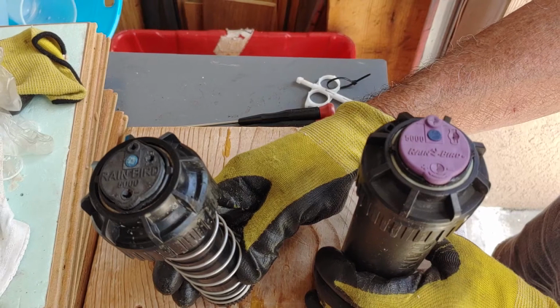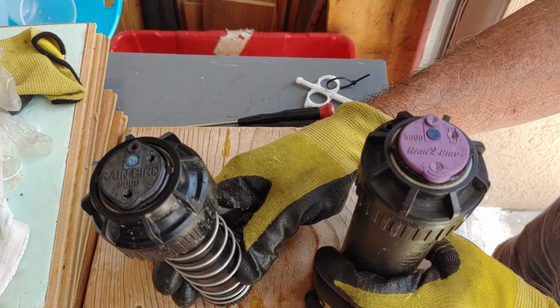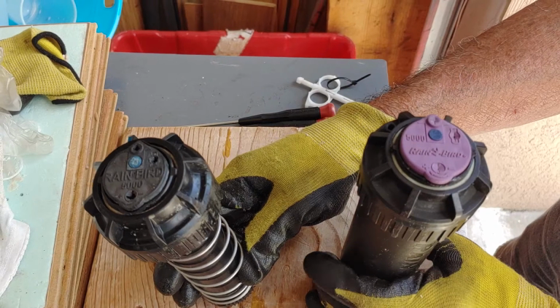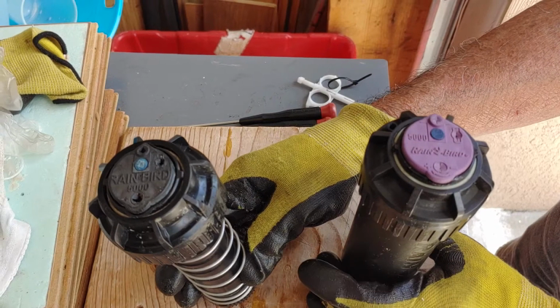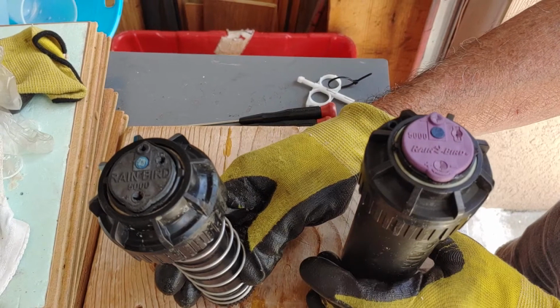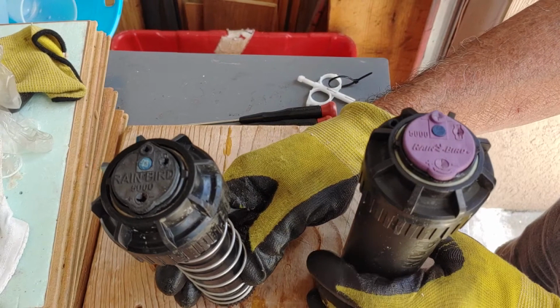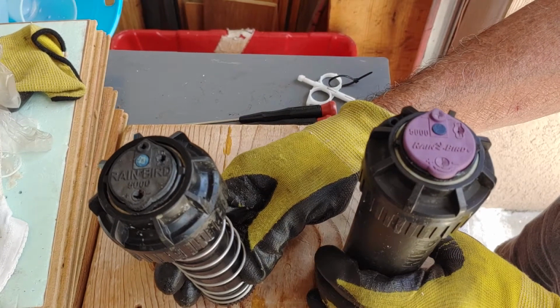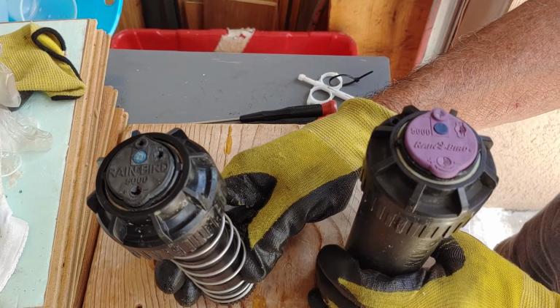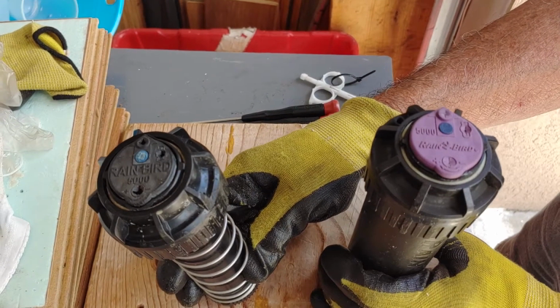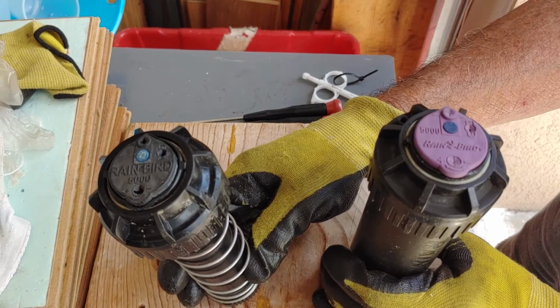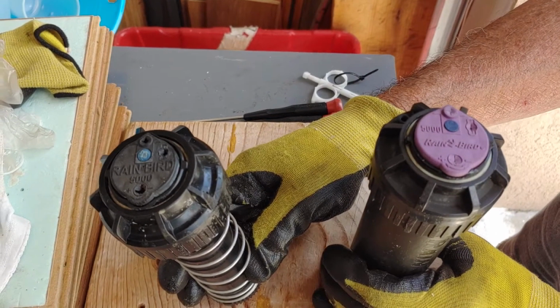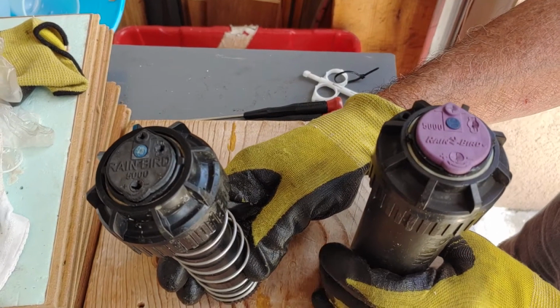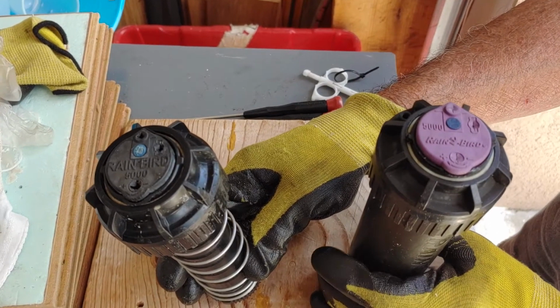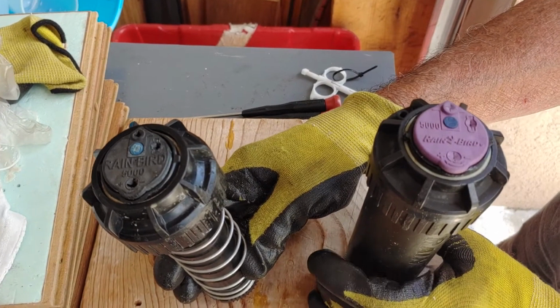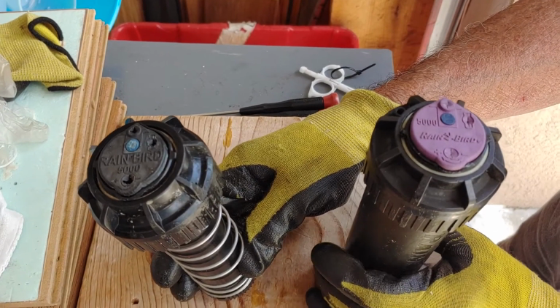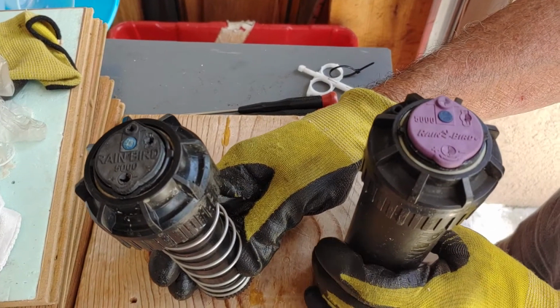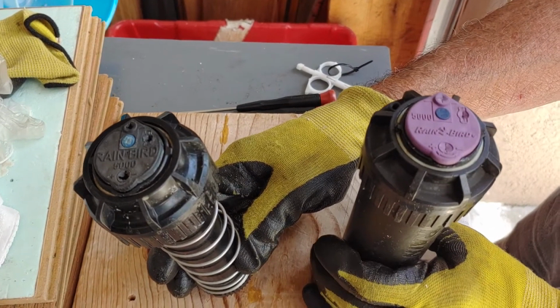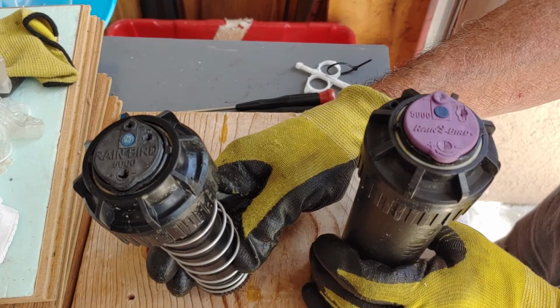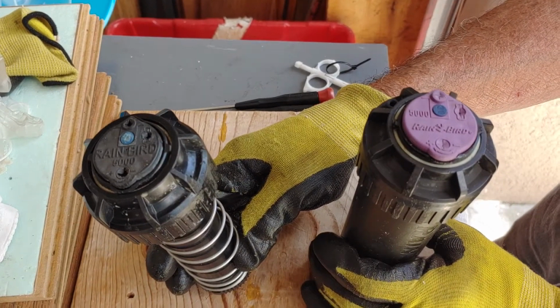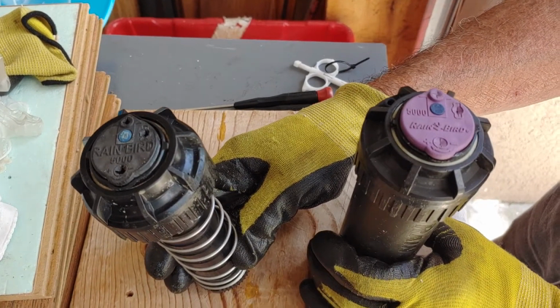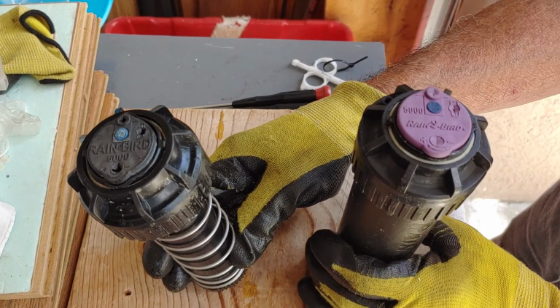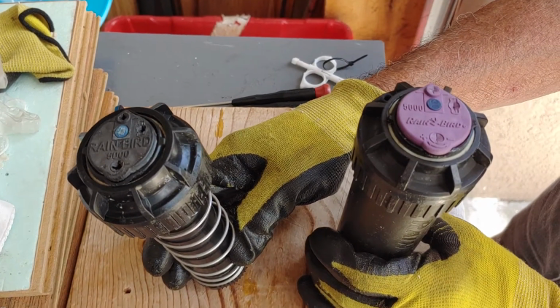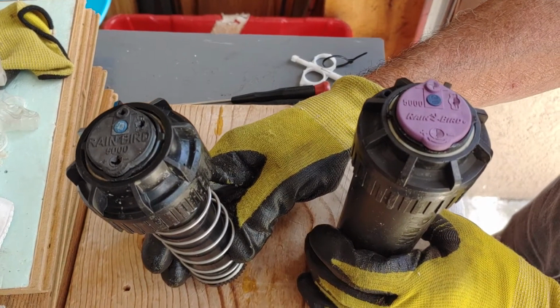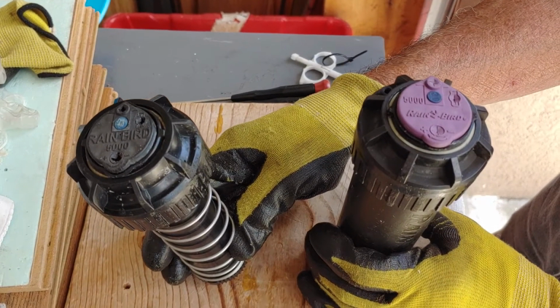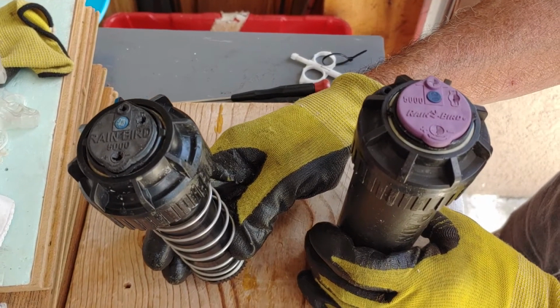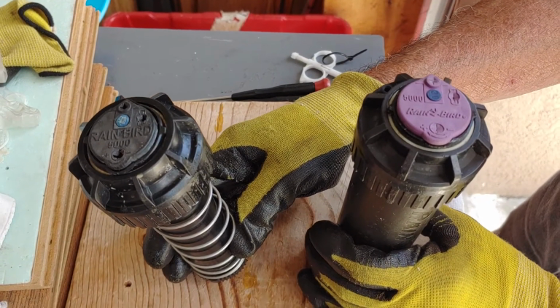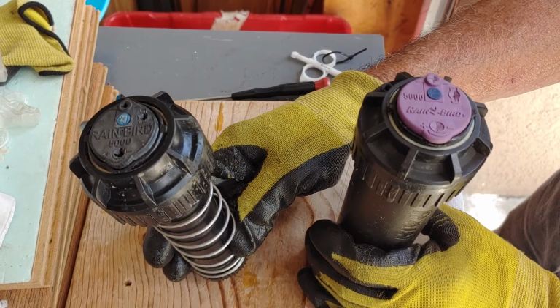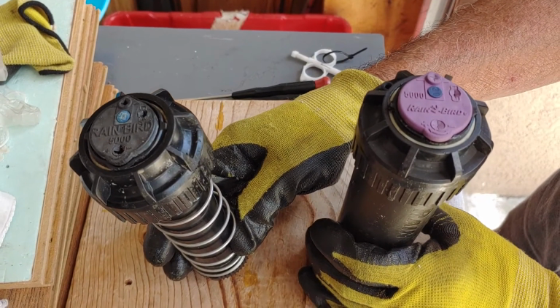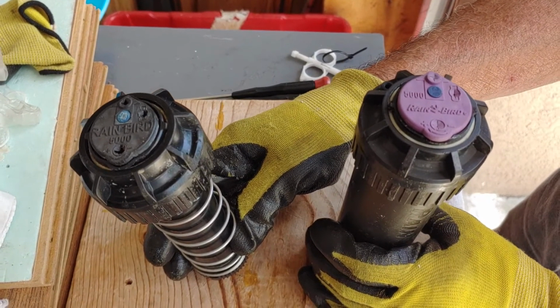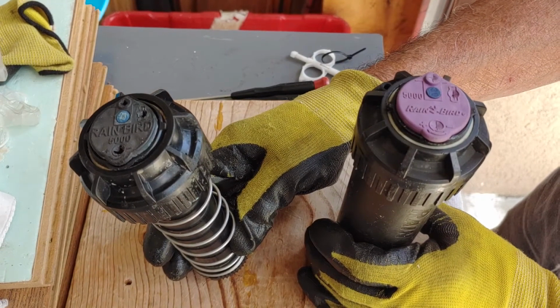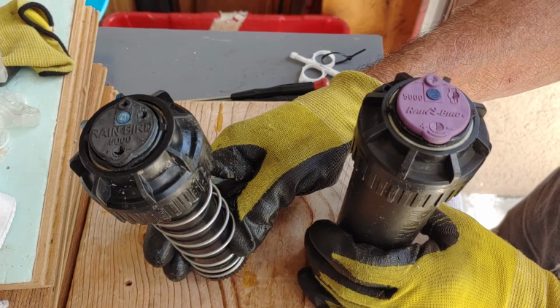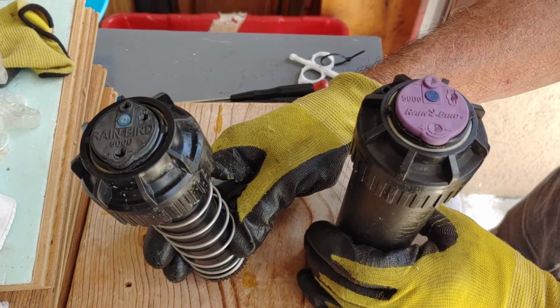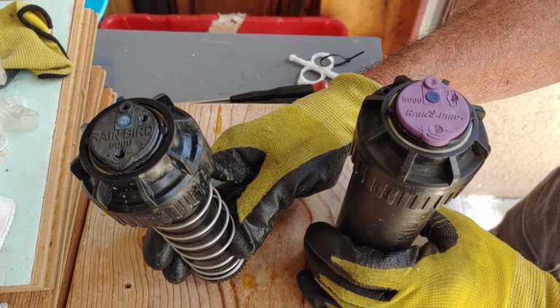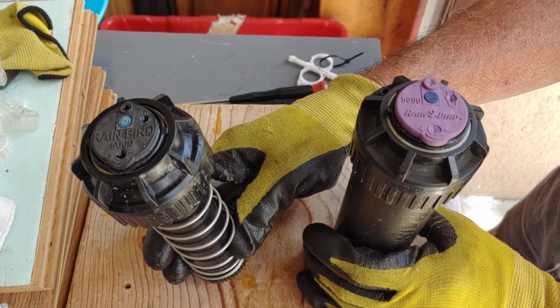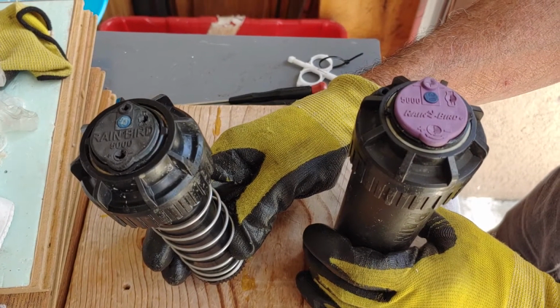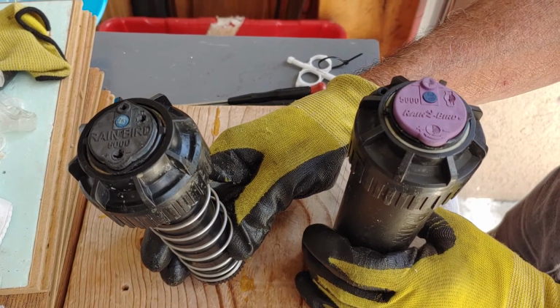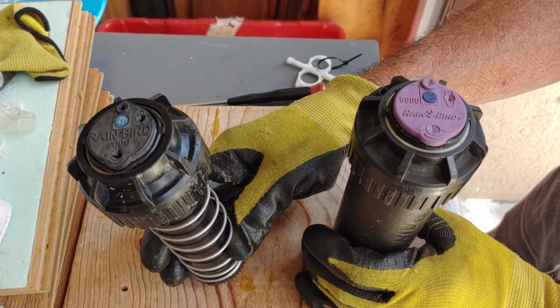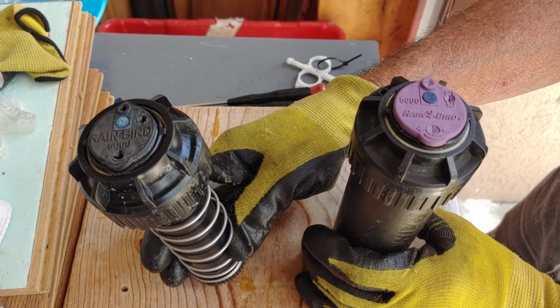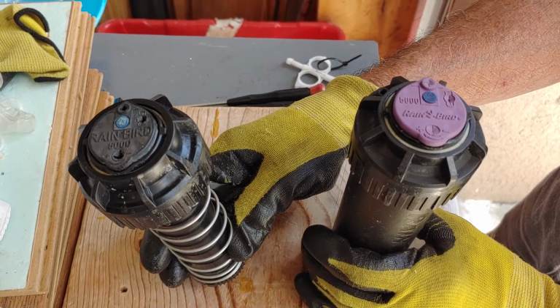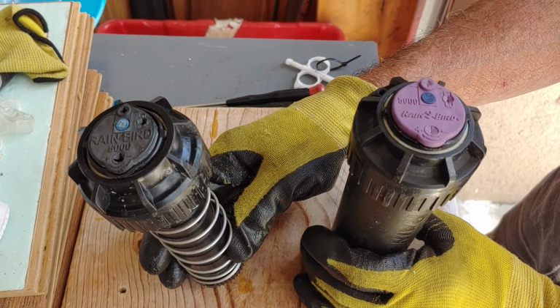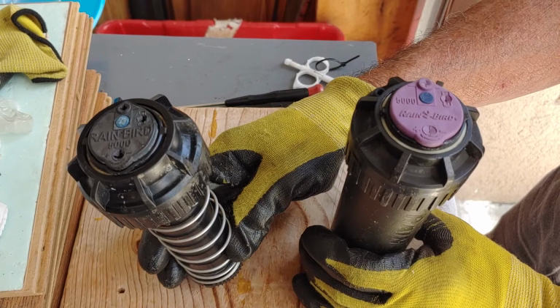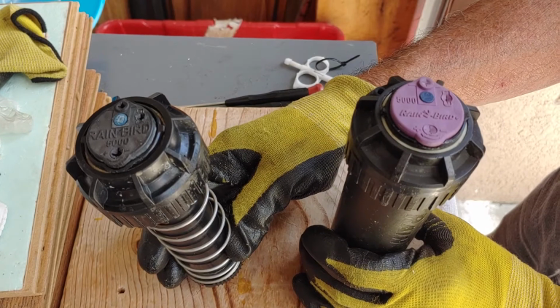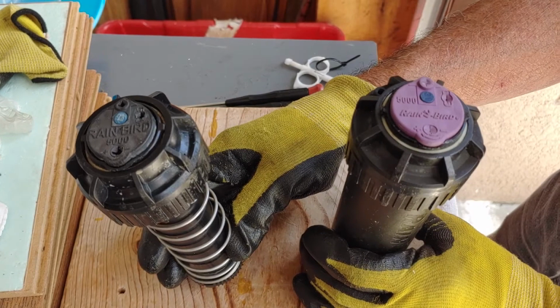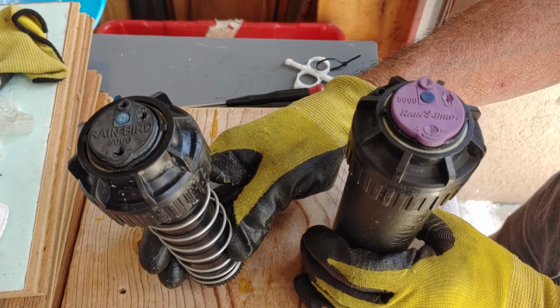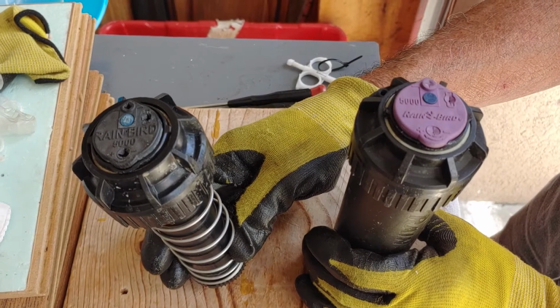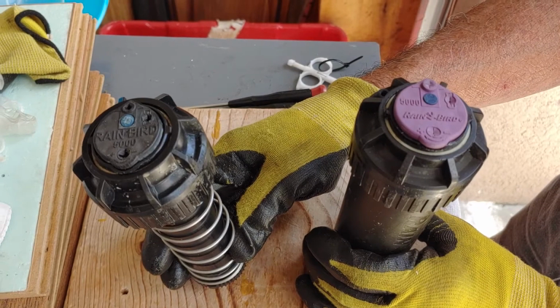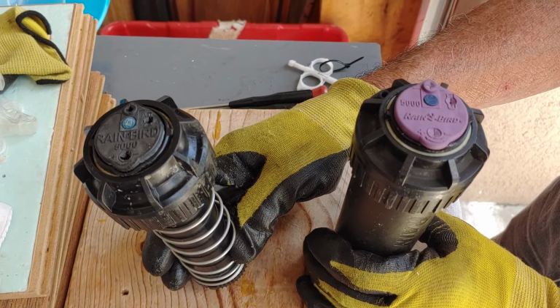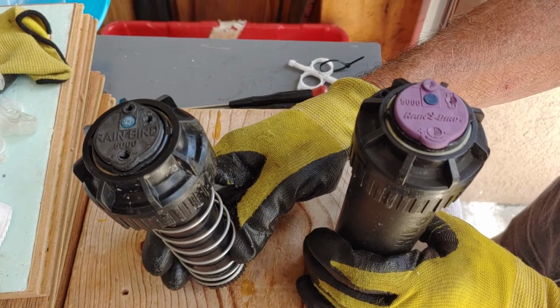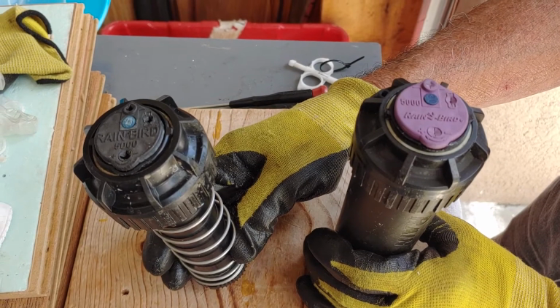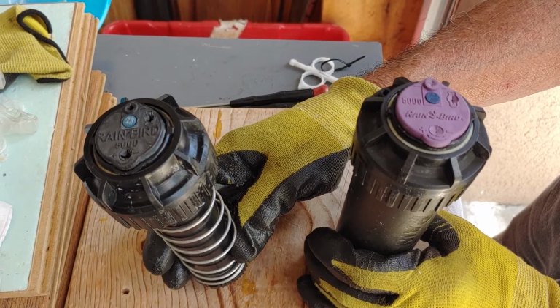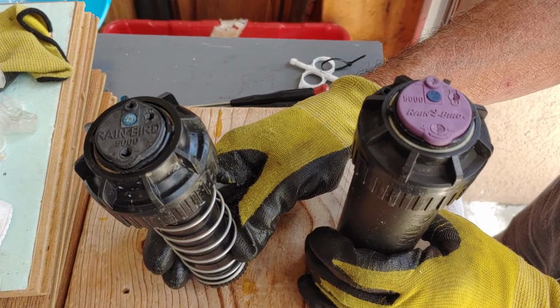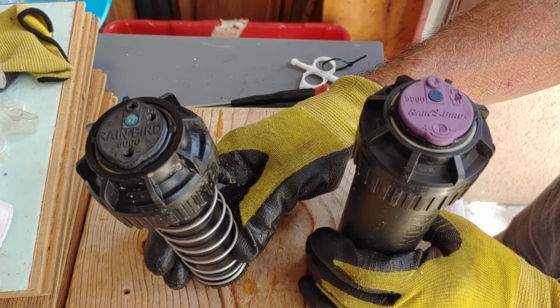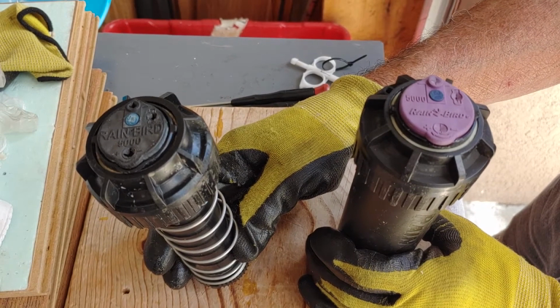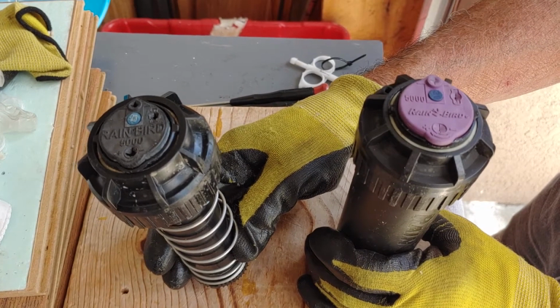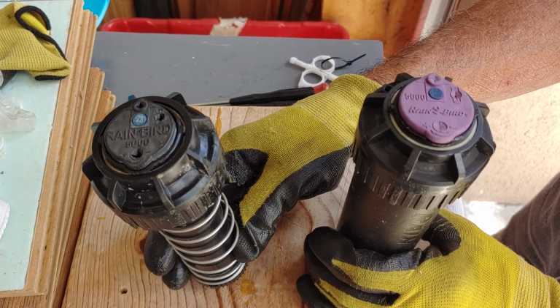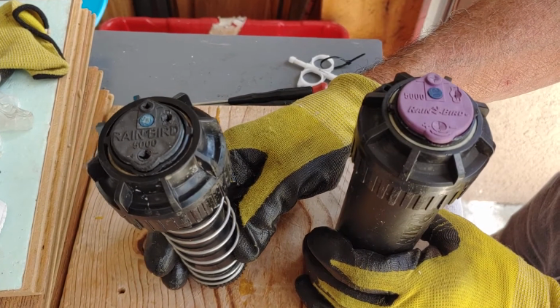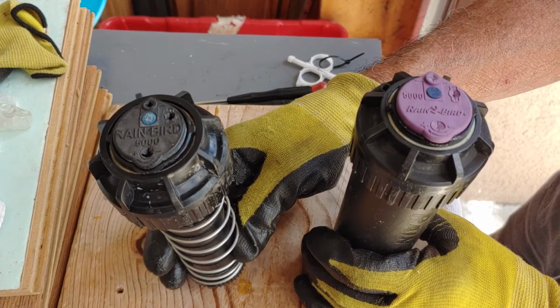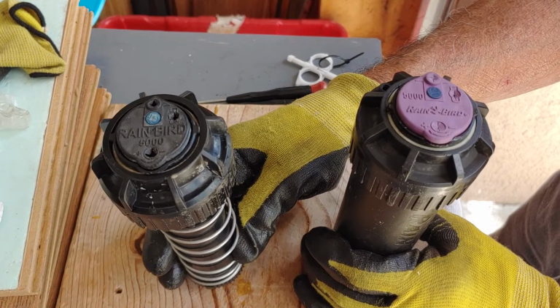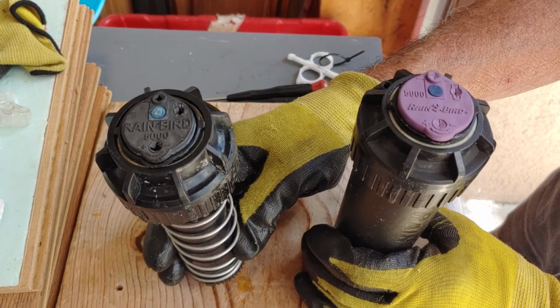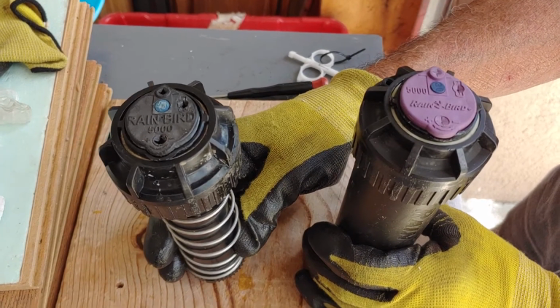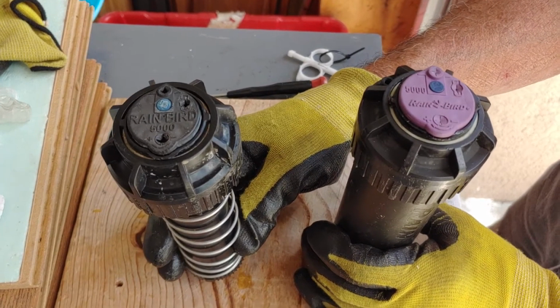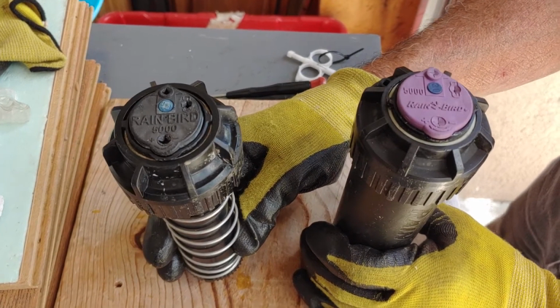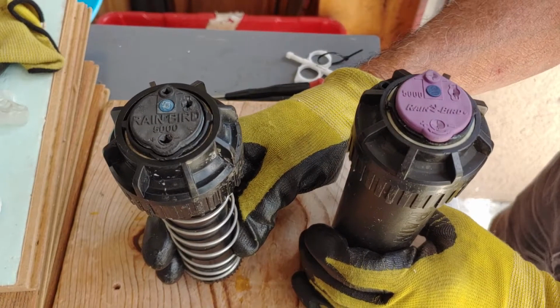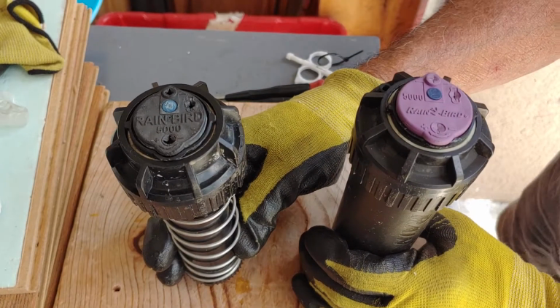Hey guys, this is Super Simple Fixes and today we're going to be showing you the inner workings of a Rain Bird 5000 sprinkler head.